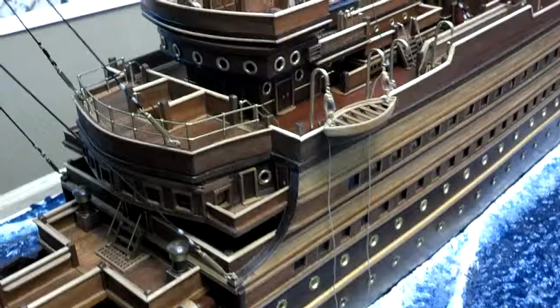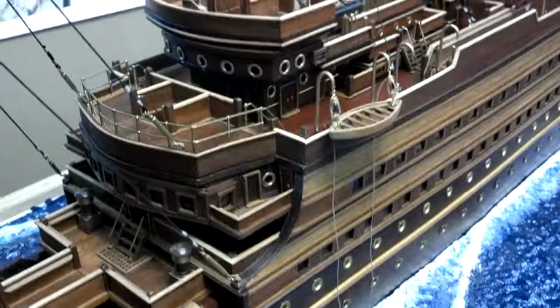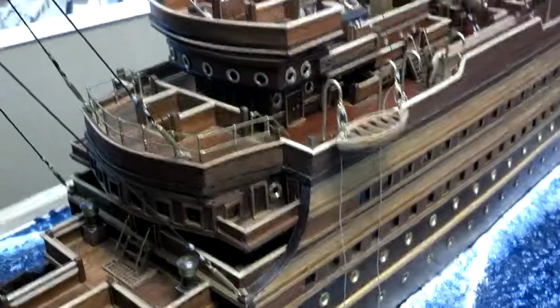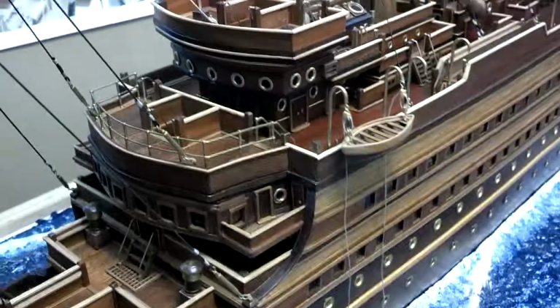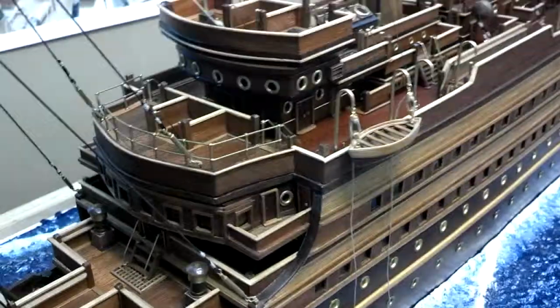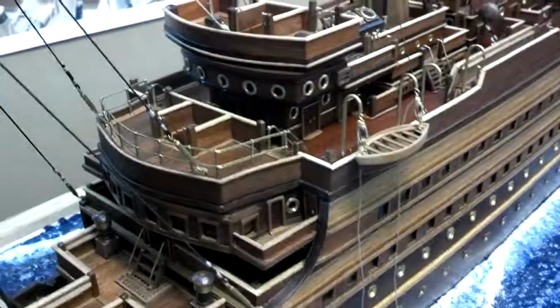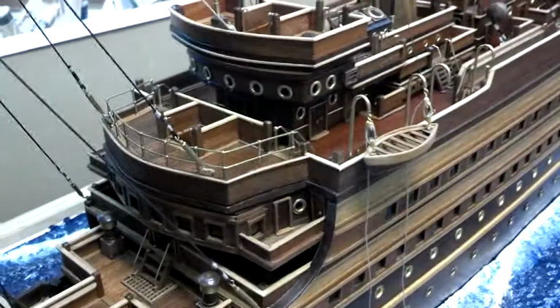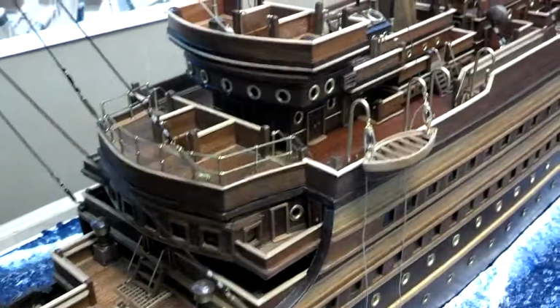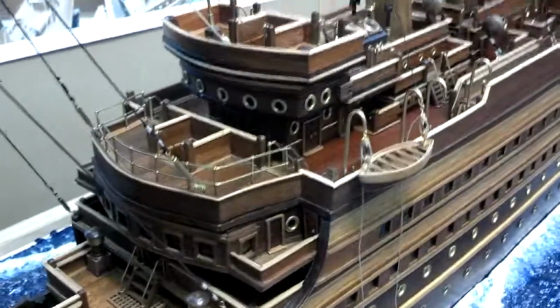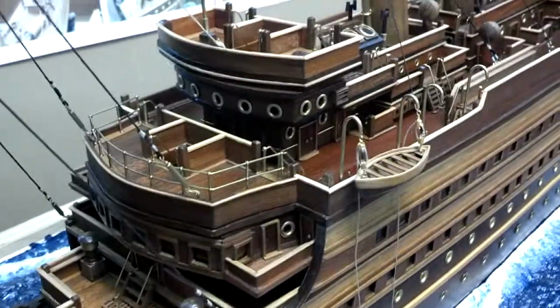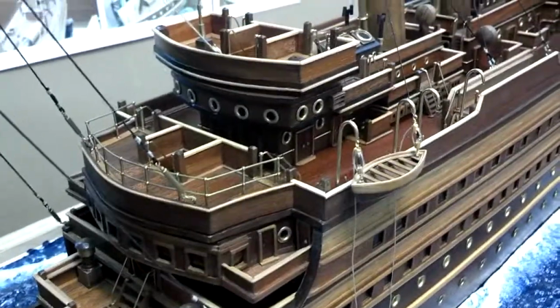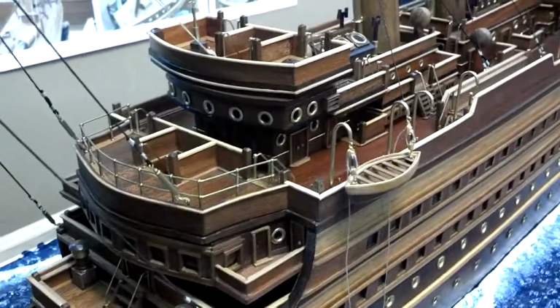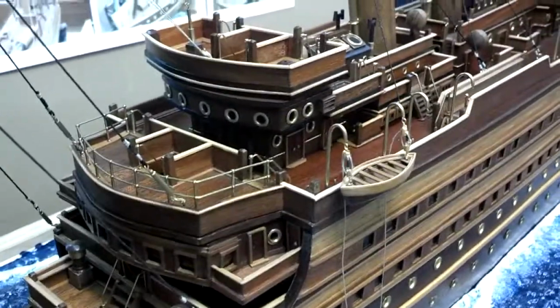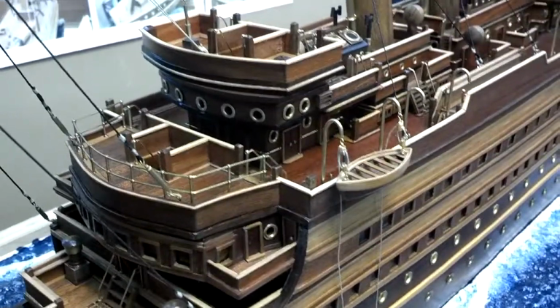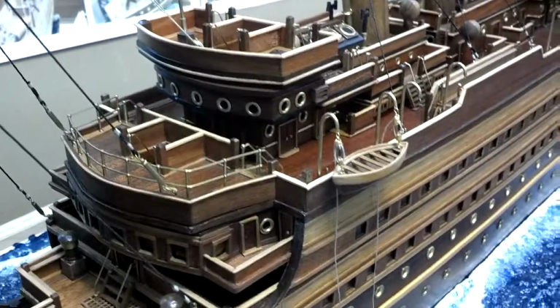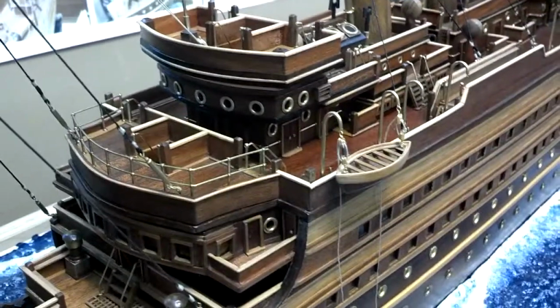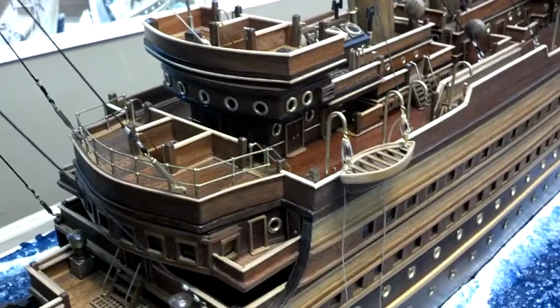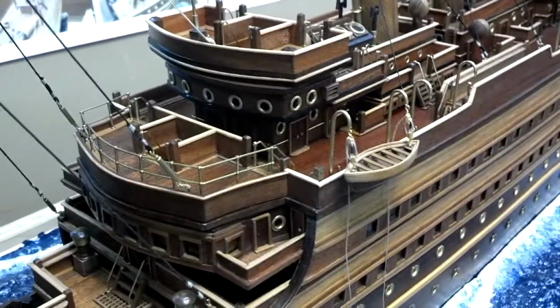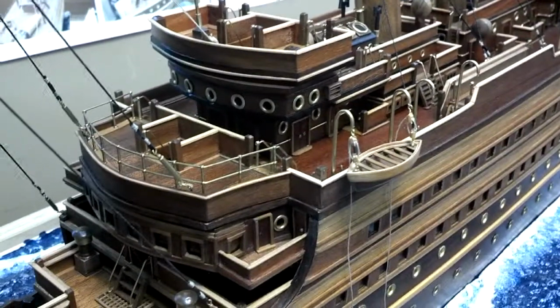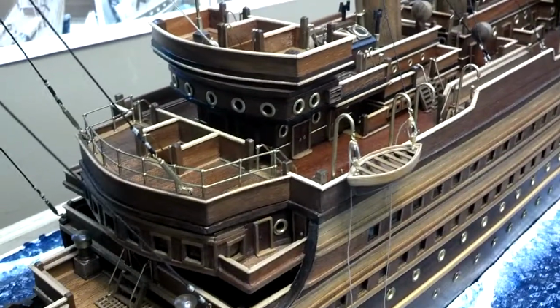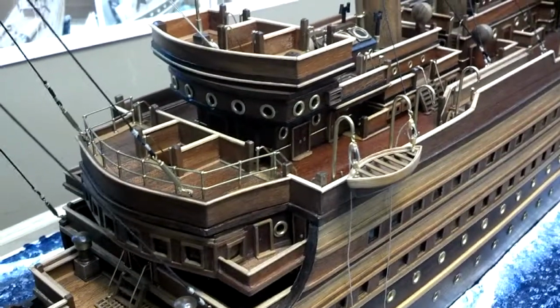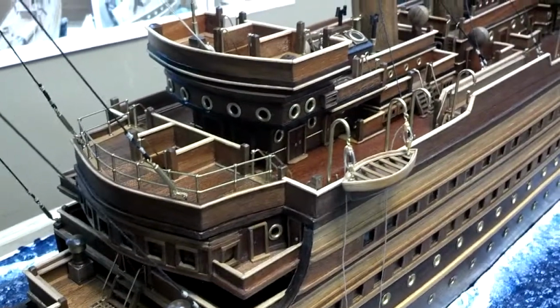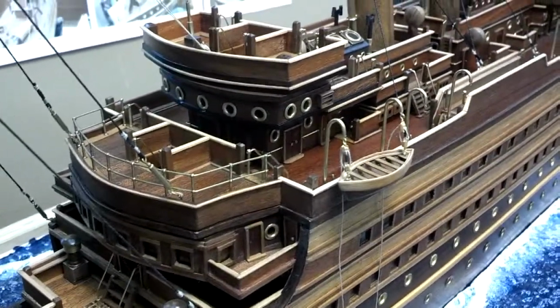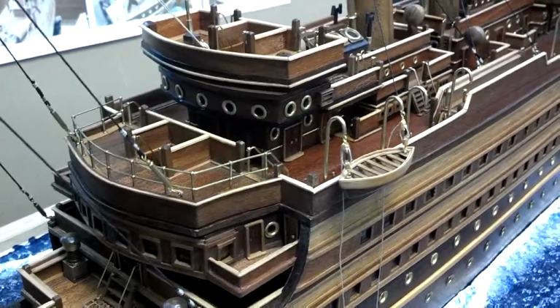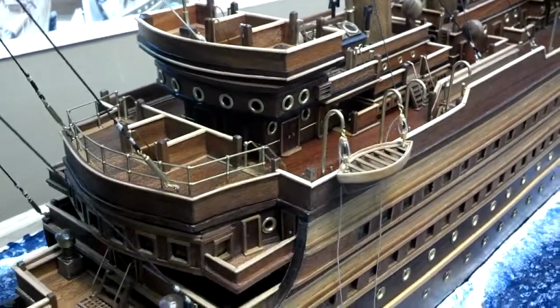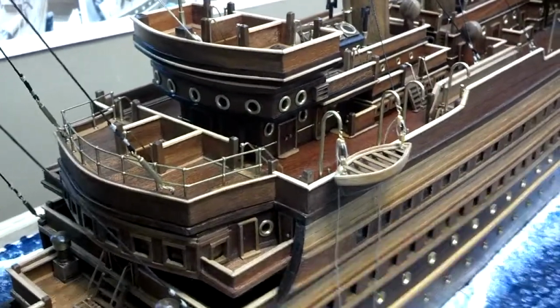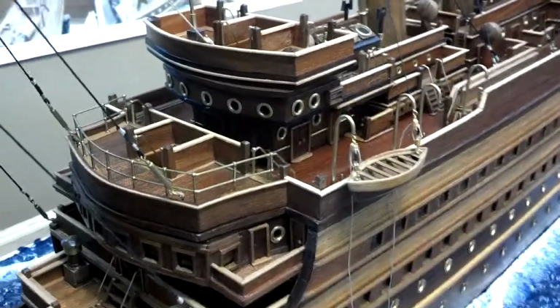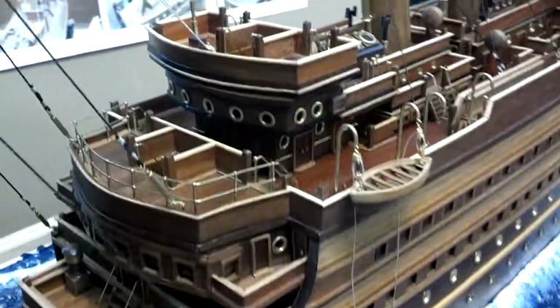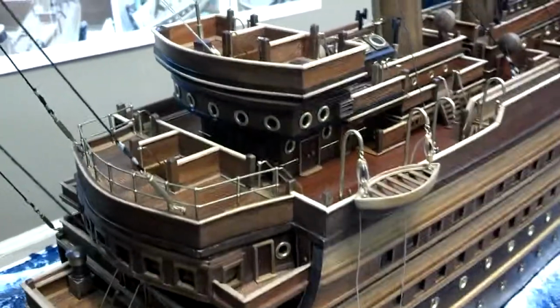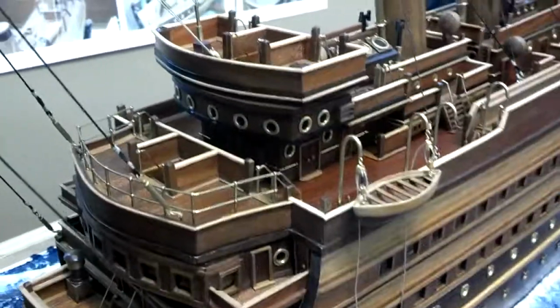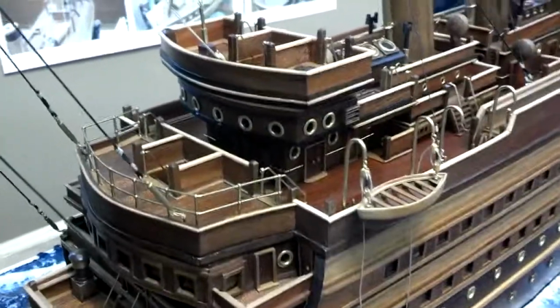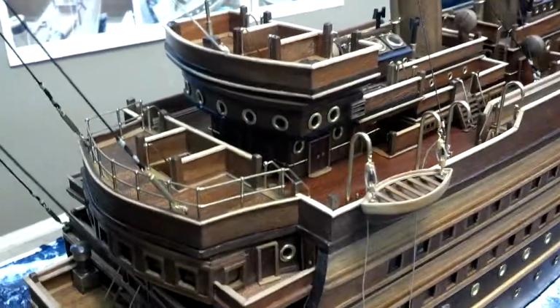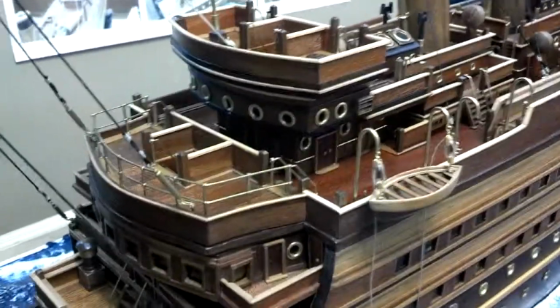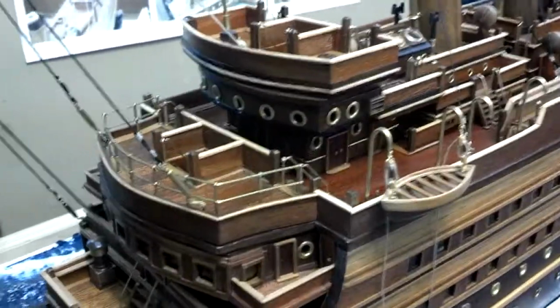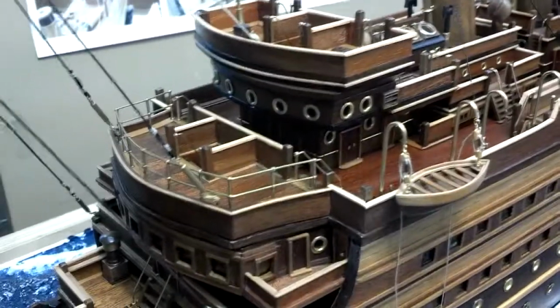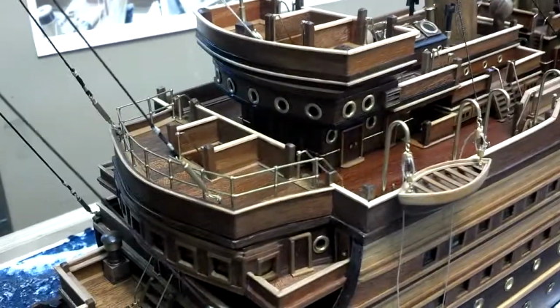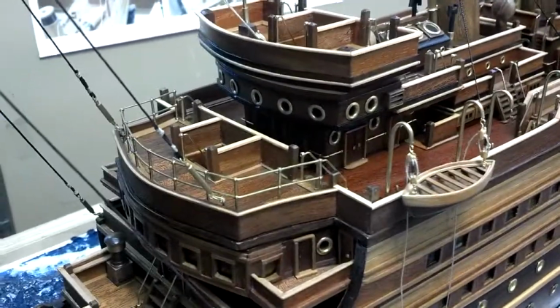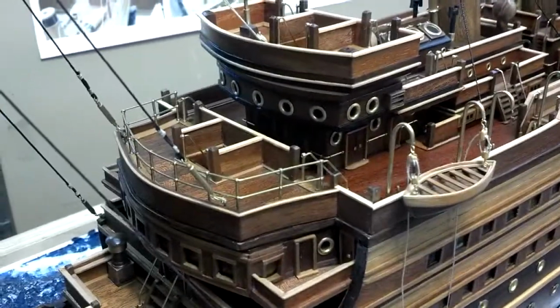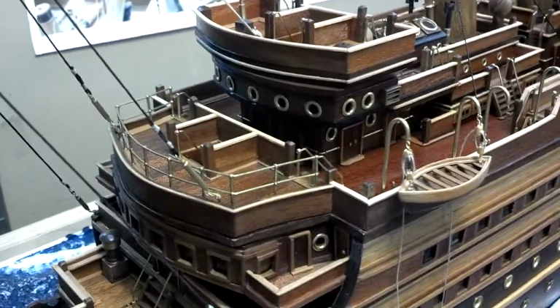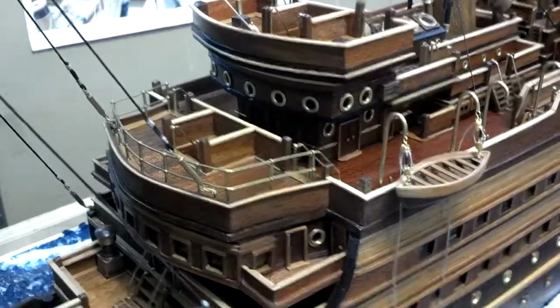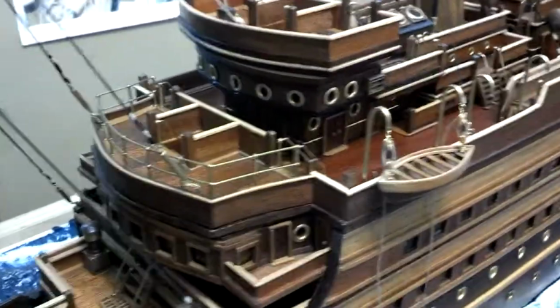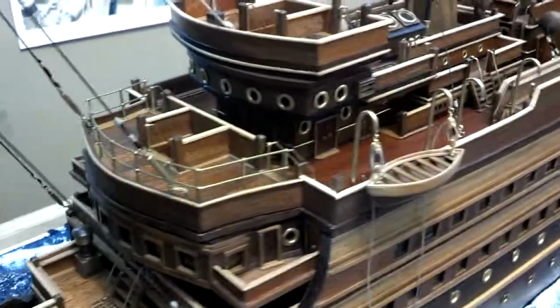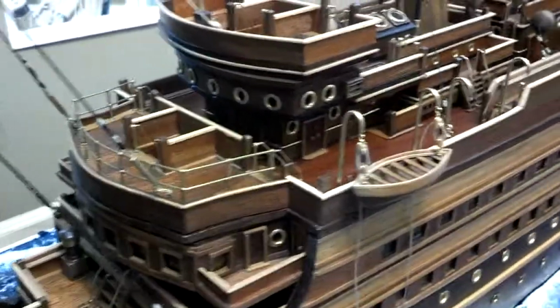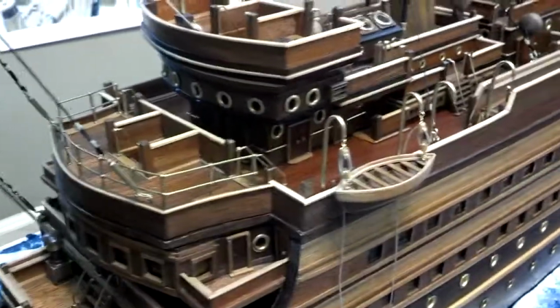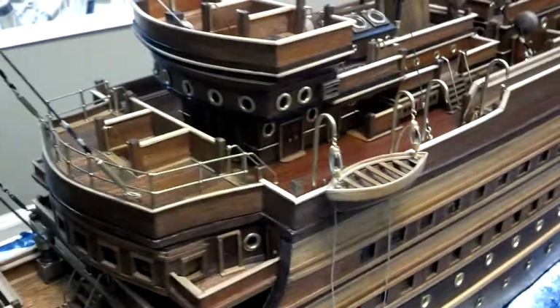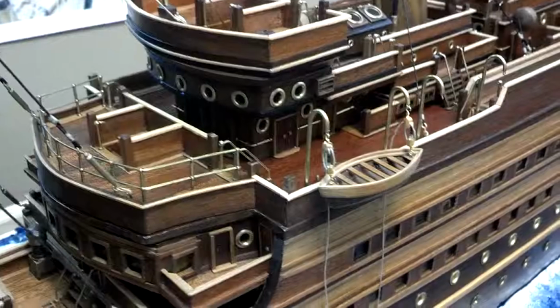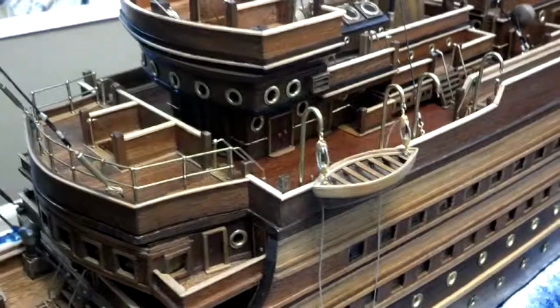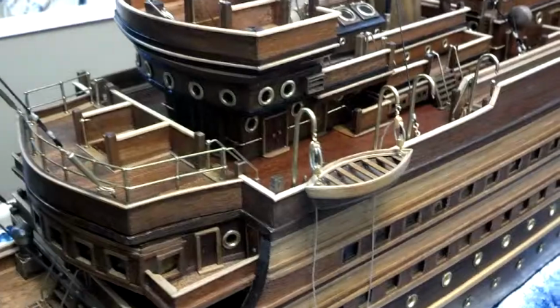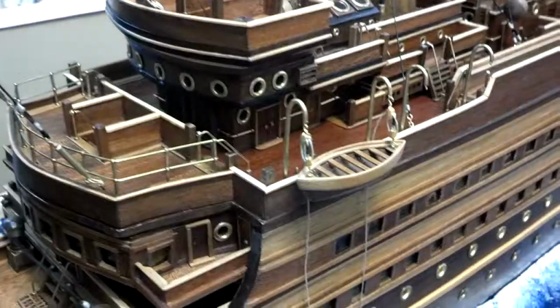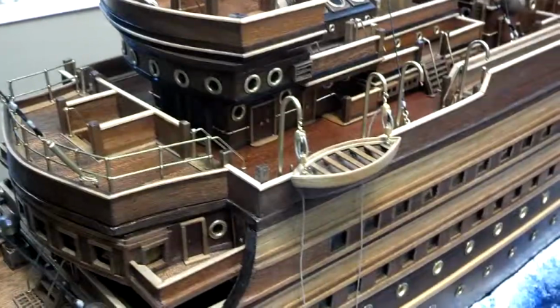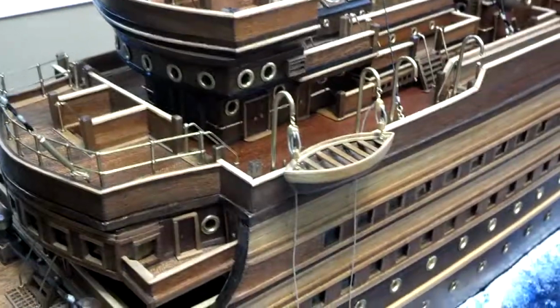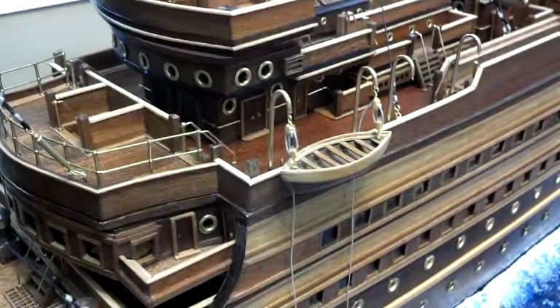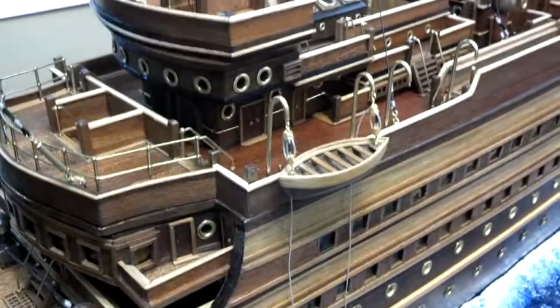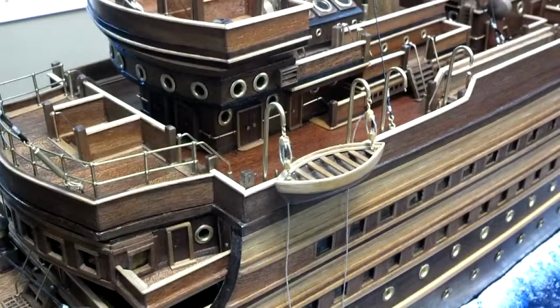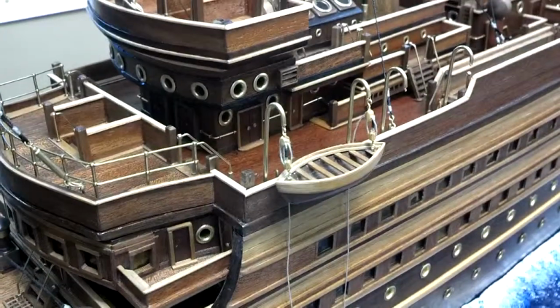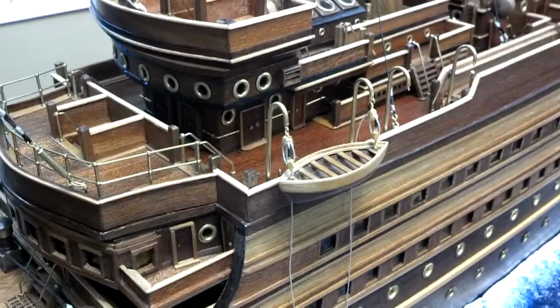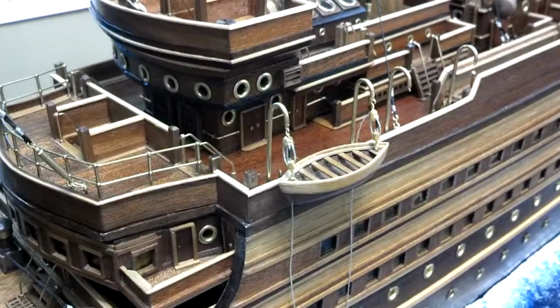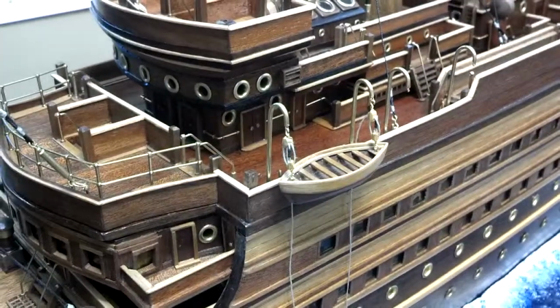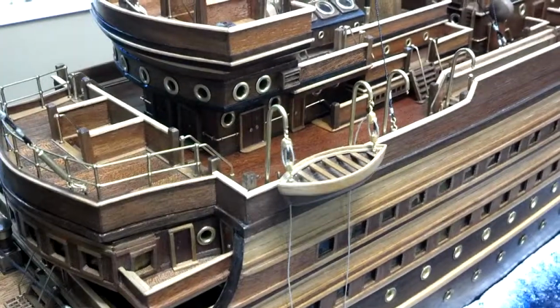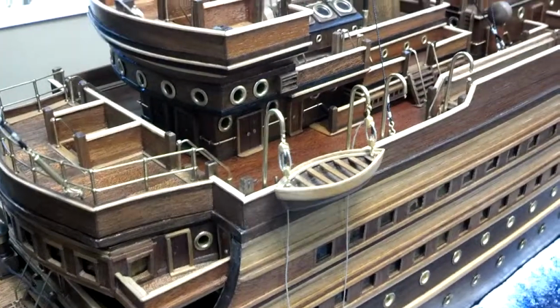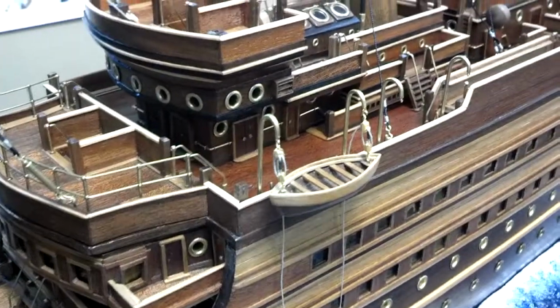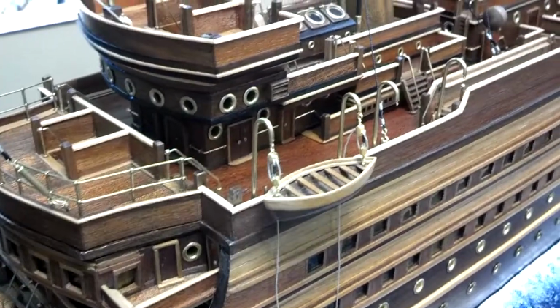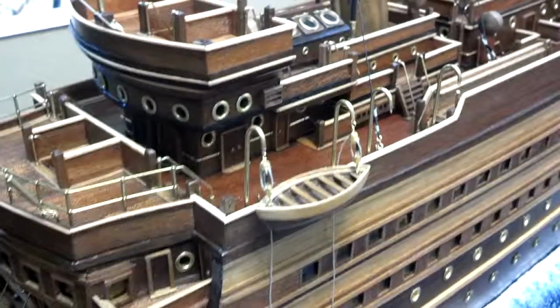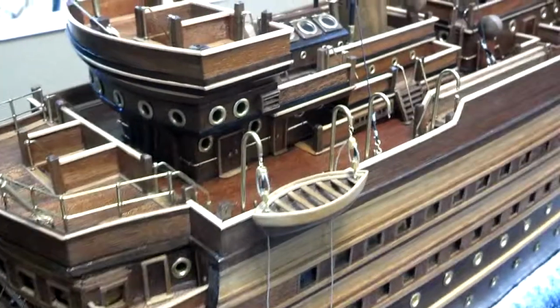Here's another update on my ocean liner. I've been working on it. You can see I've got the lifeboats going there on the divots.